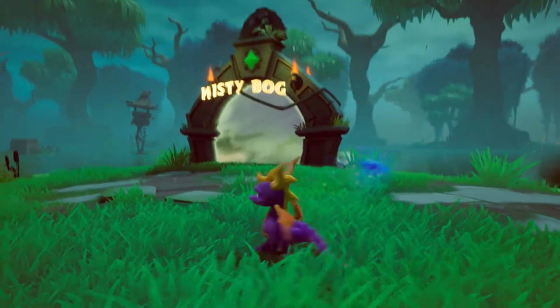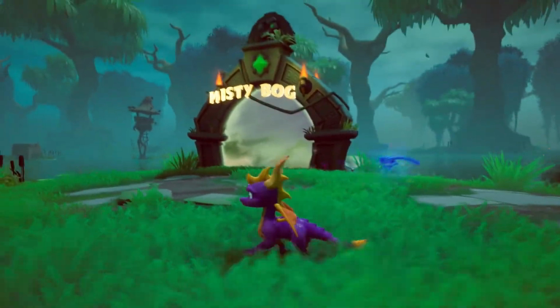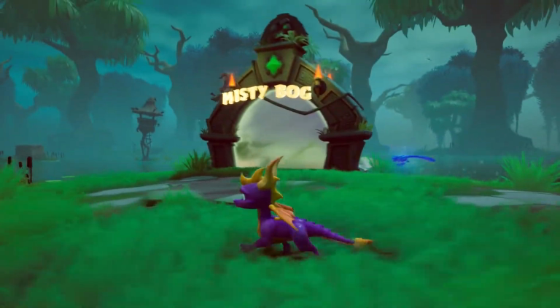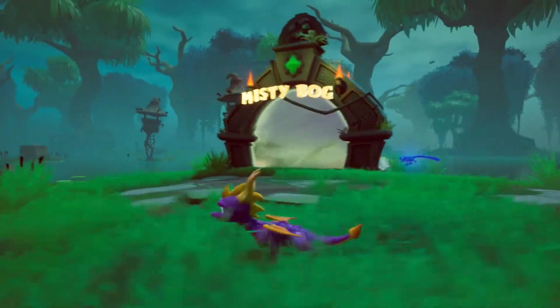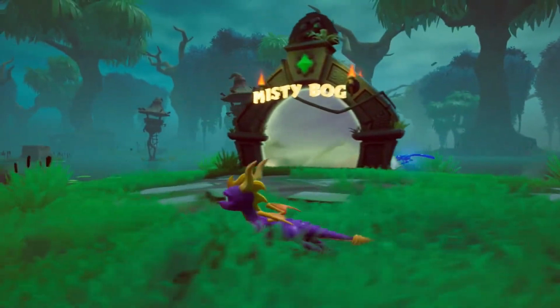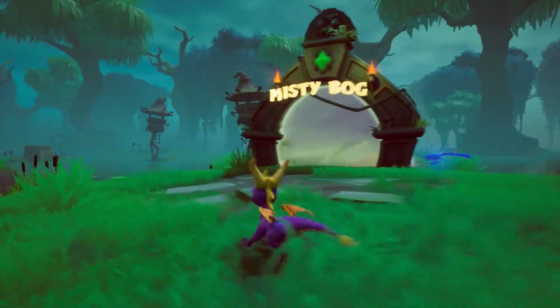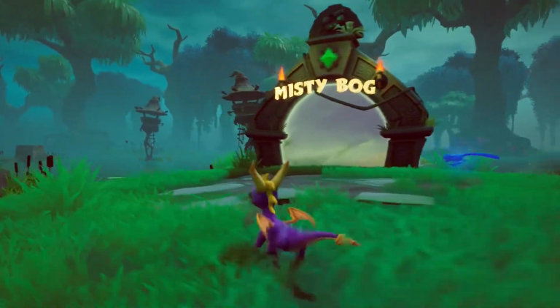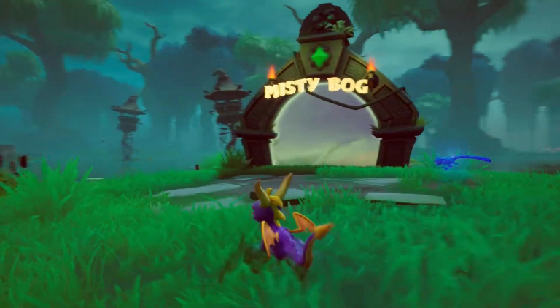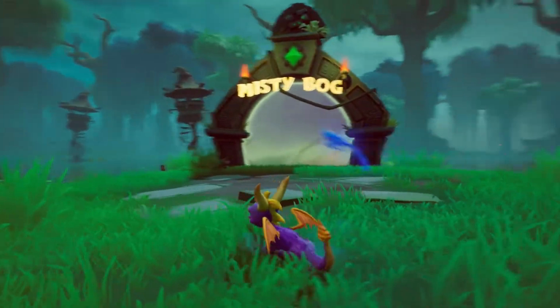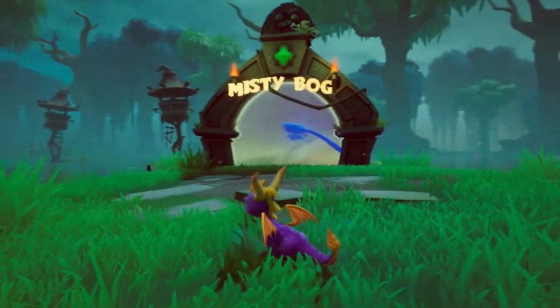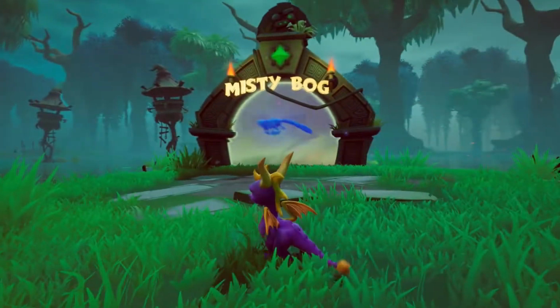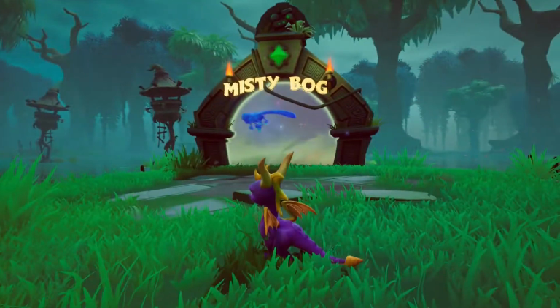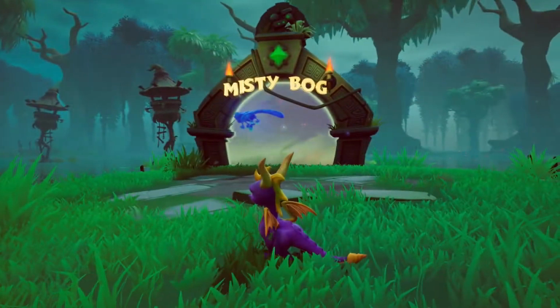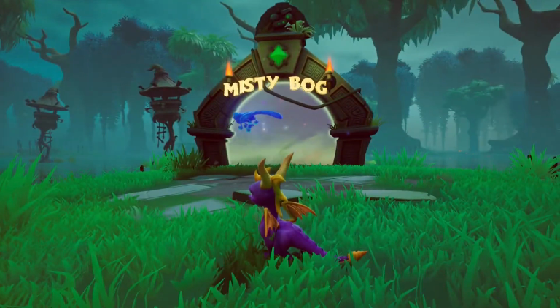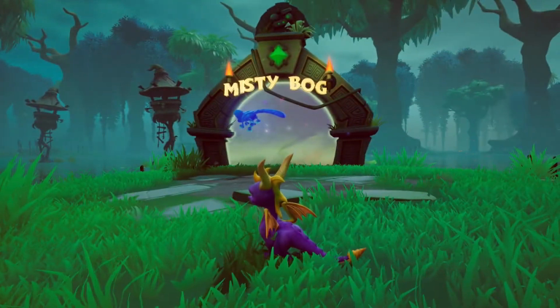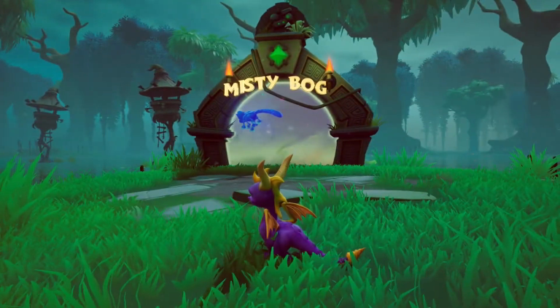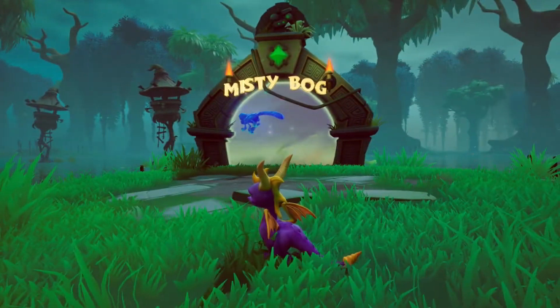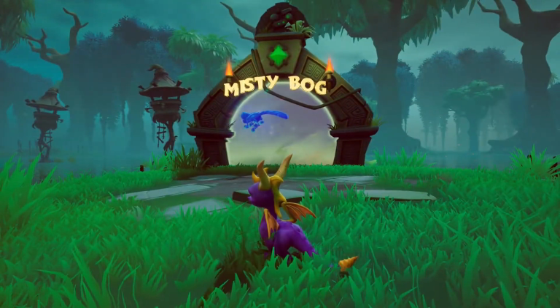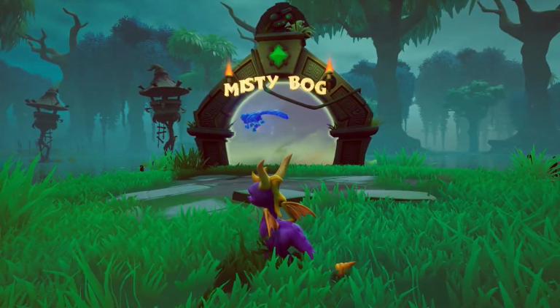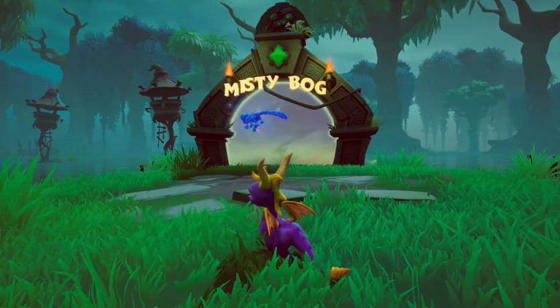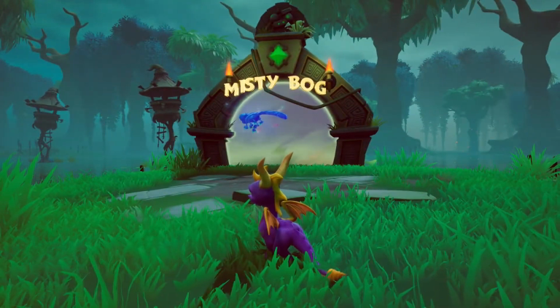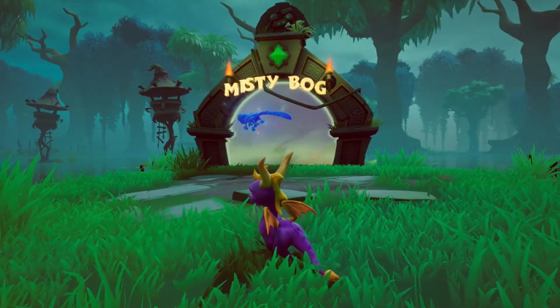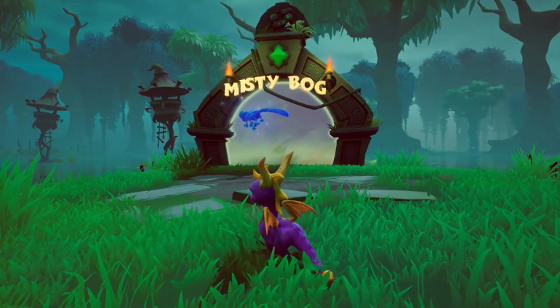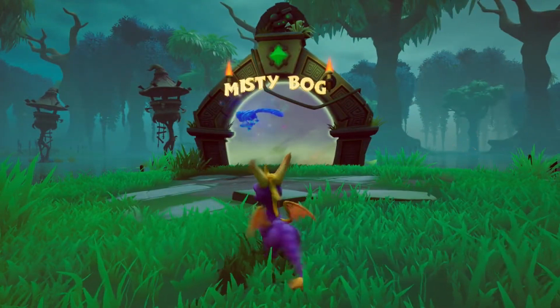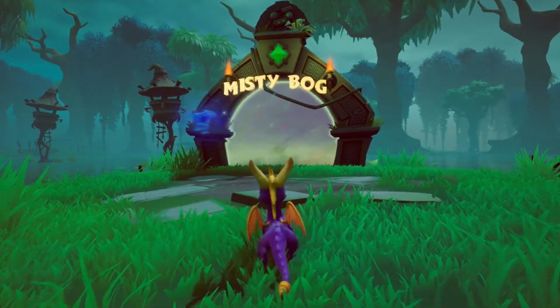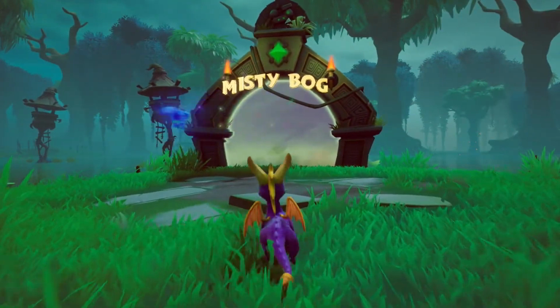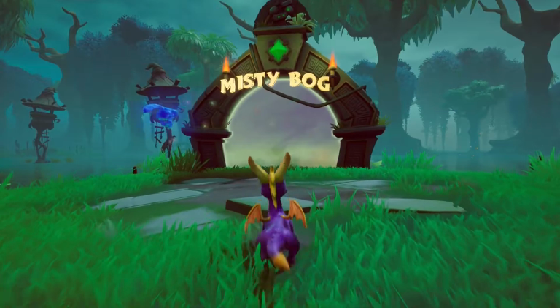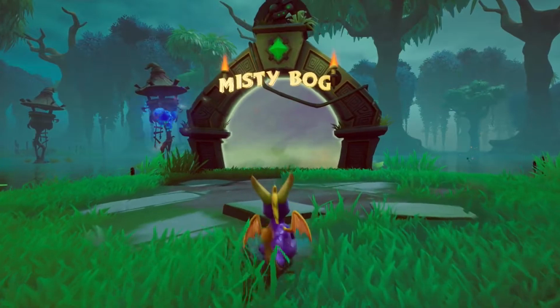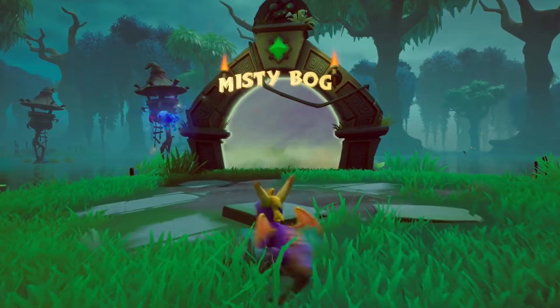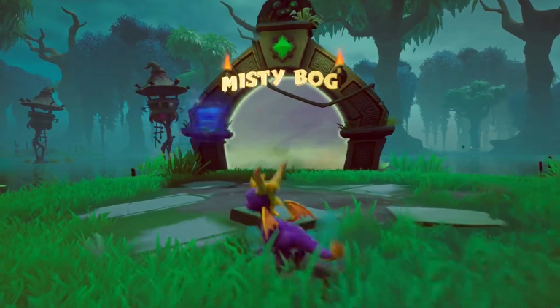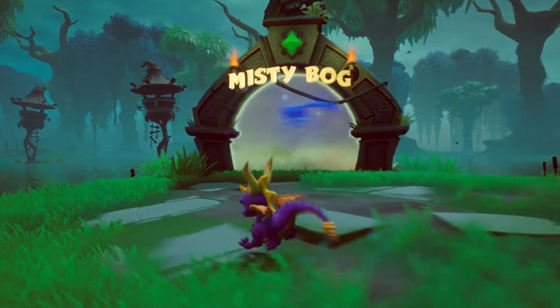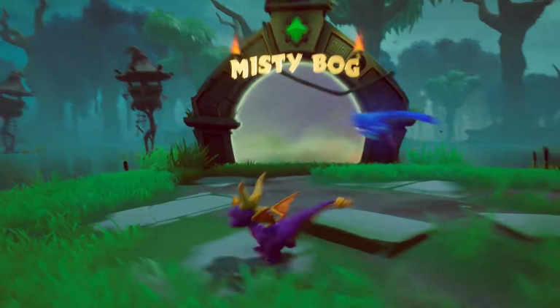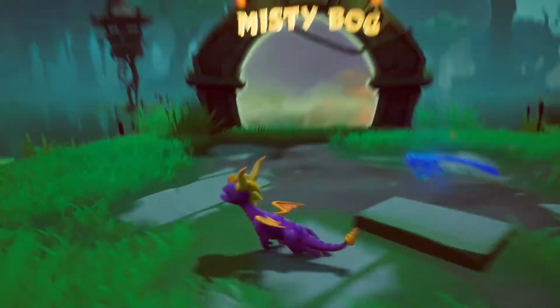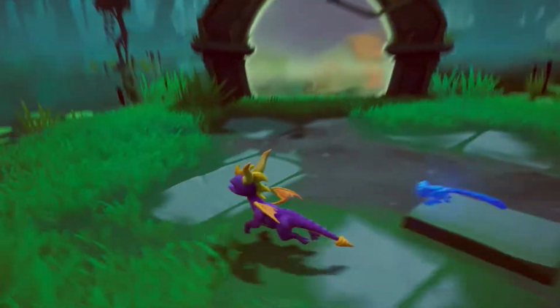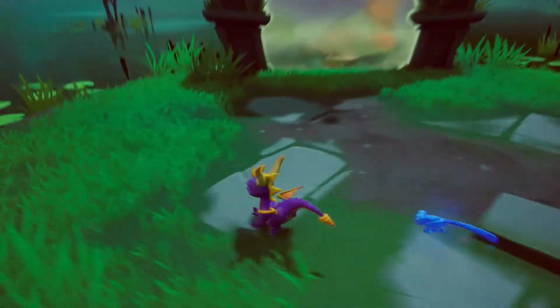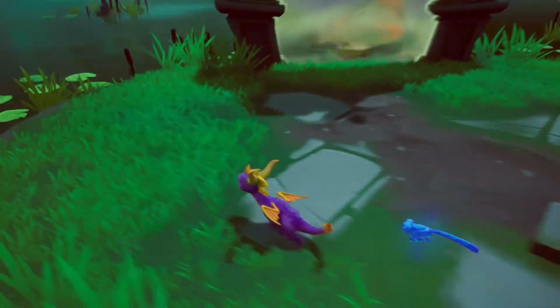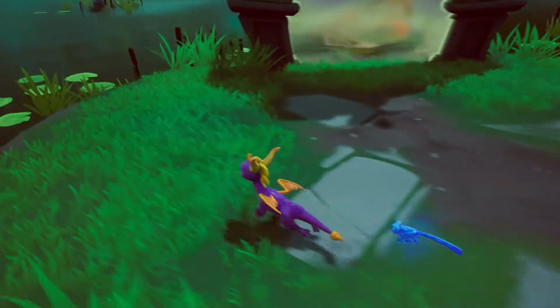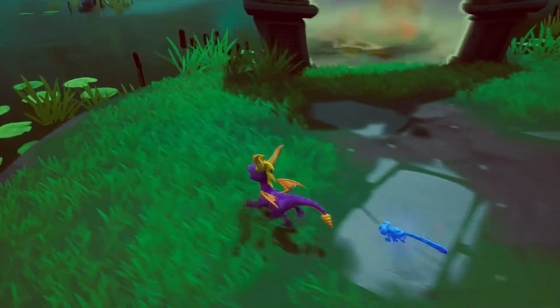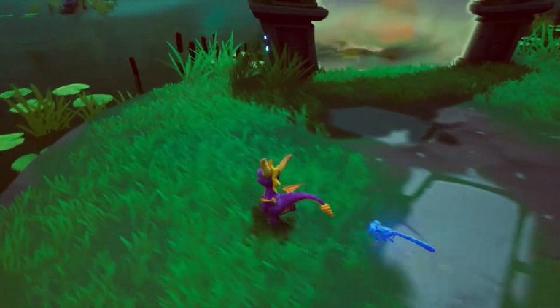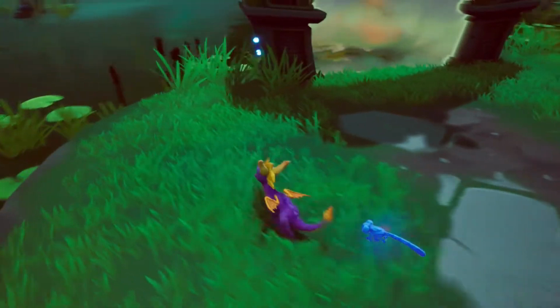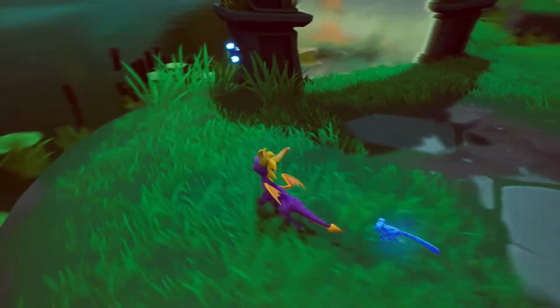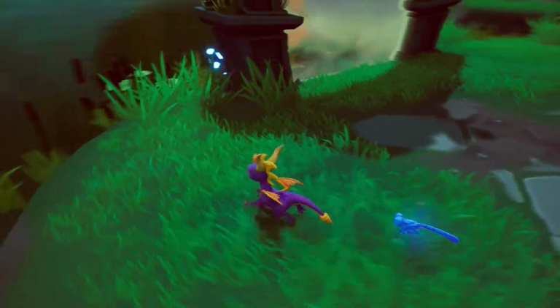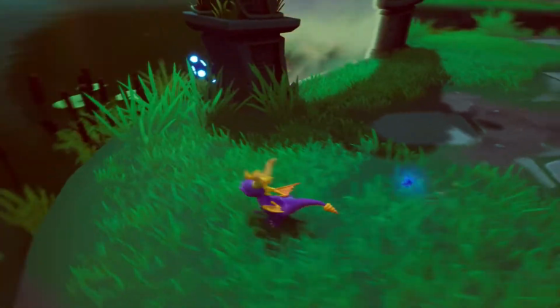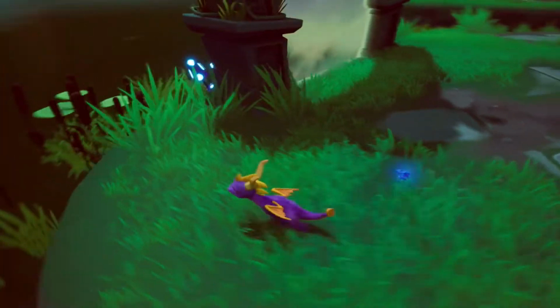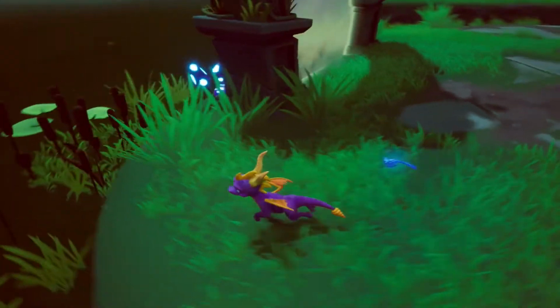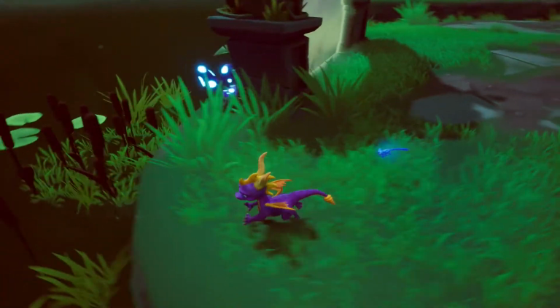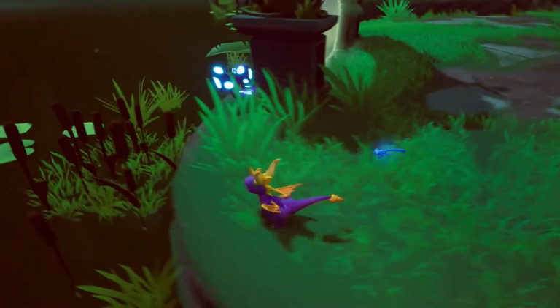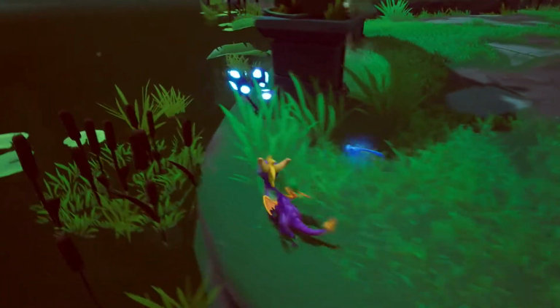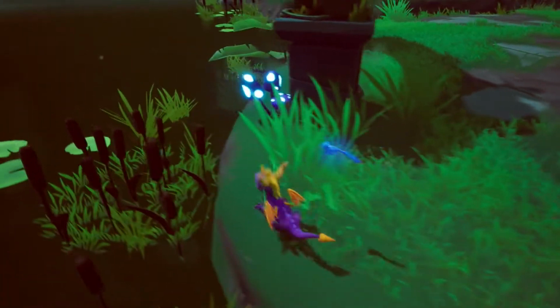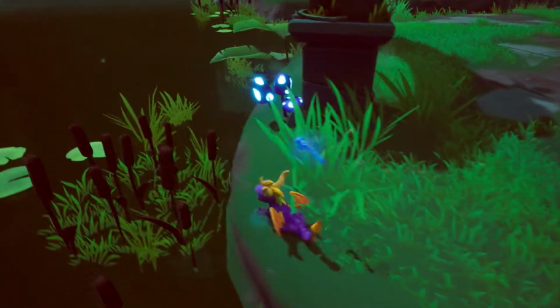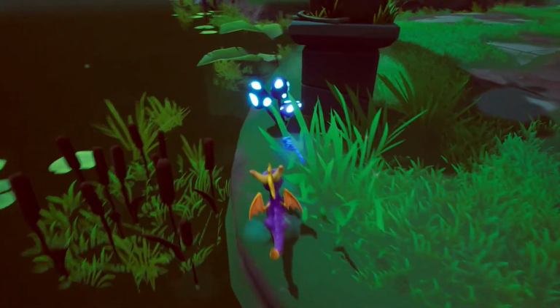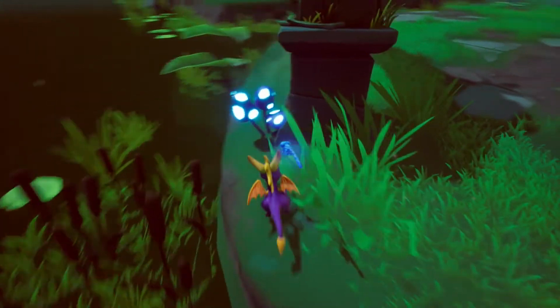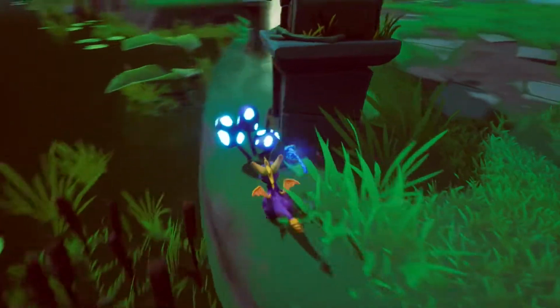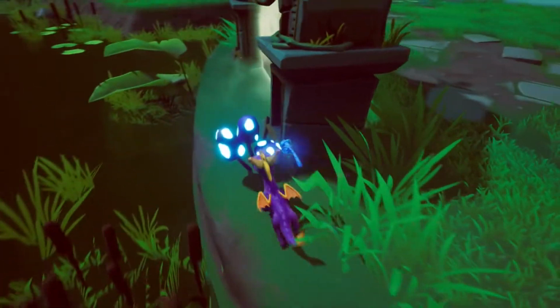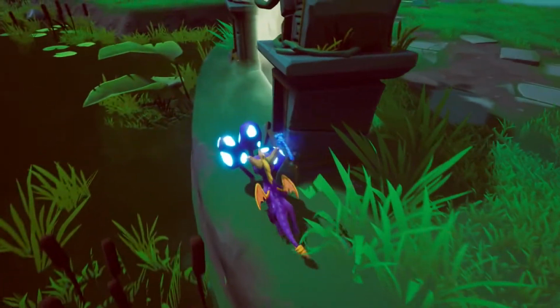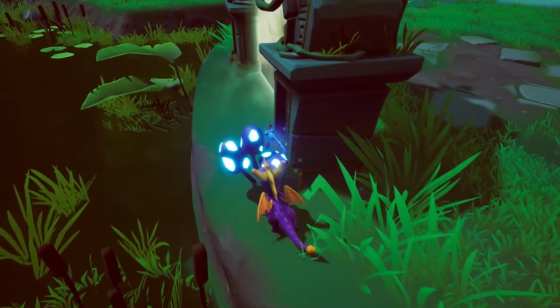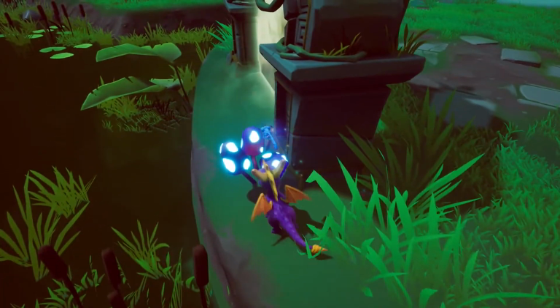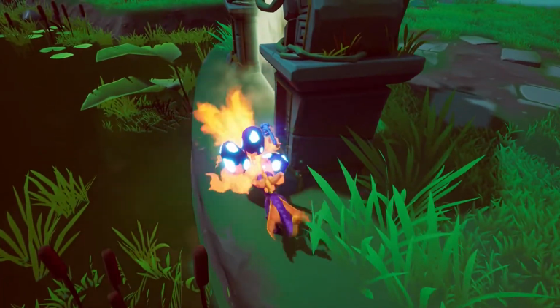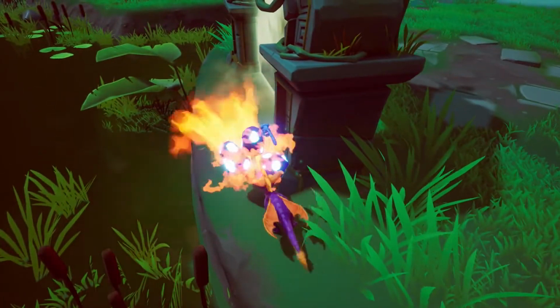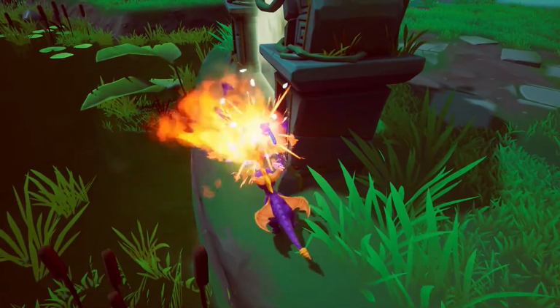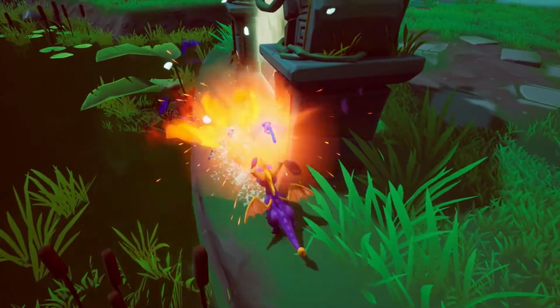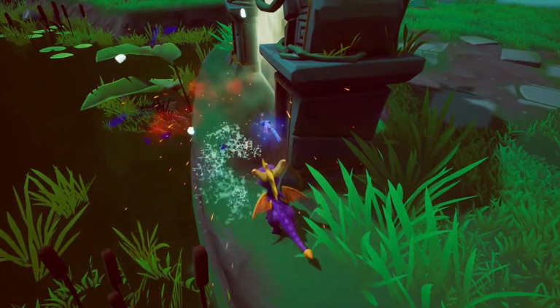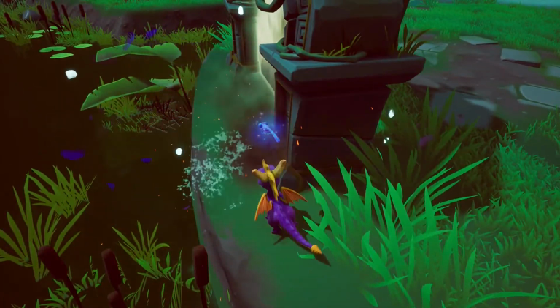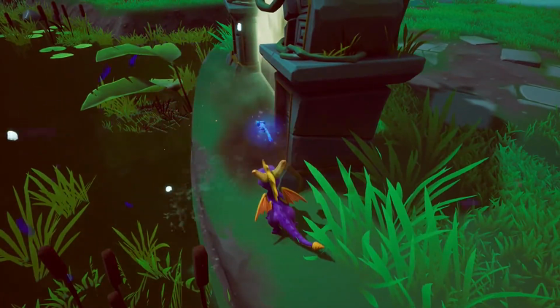The first mushroom can be found directly behind the misty bog portal. Just look behind it to the left hand side and flame away.